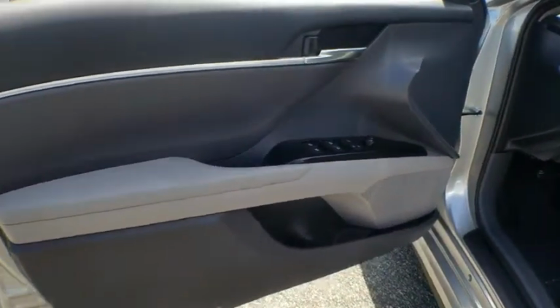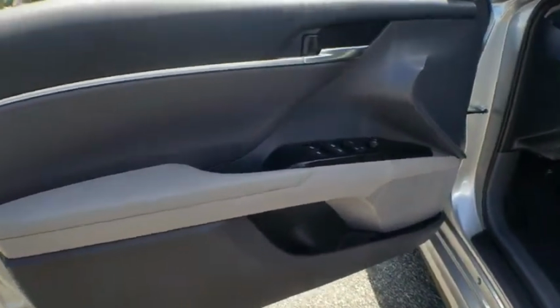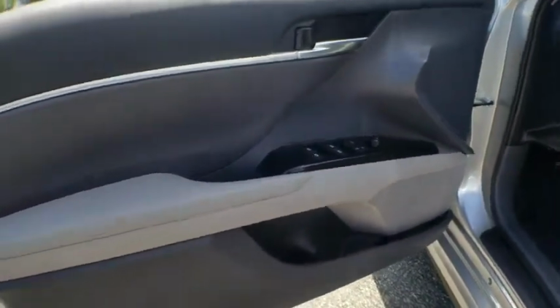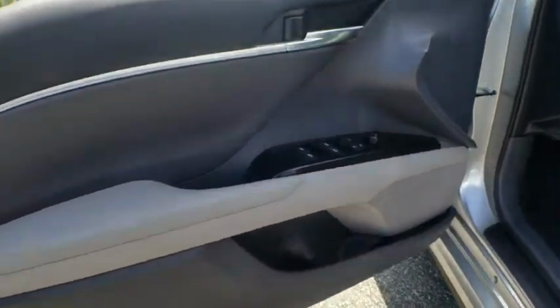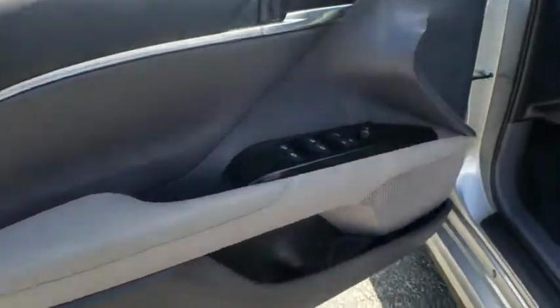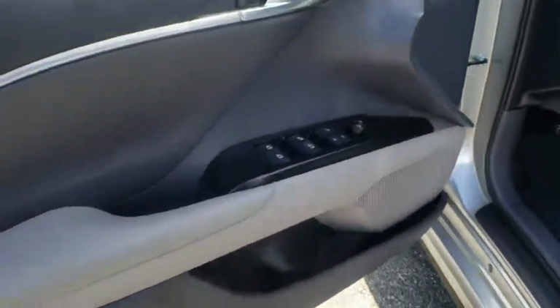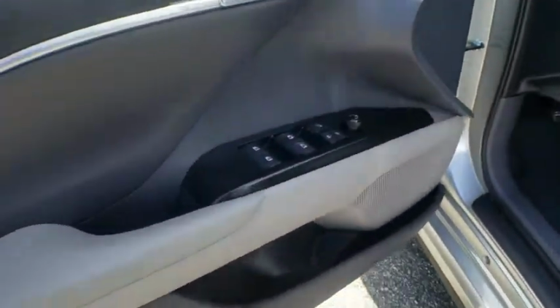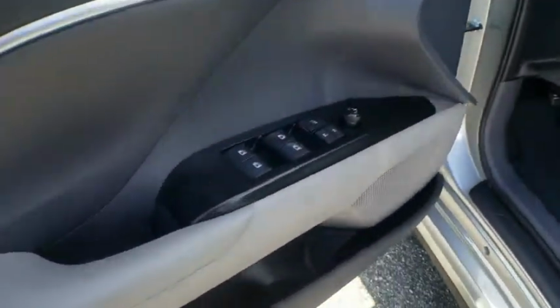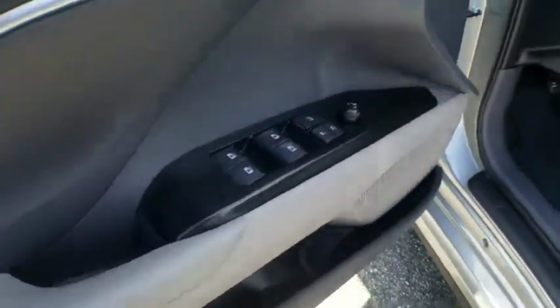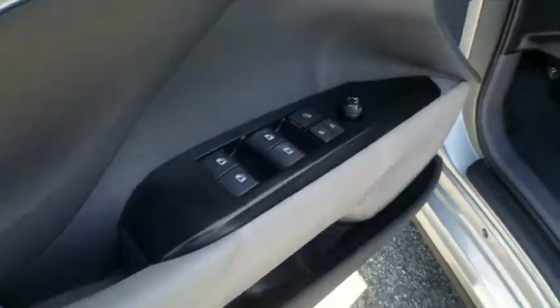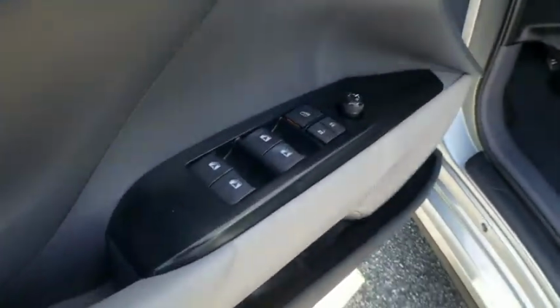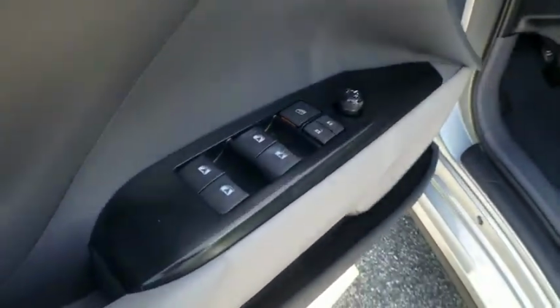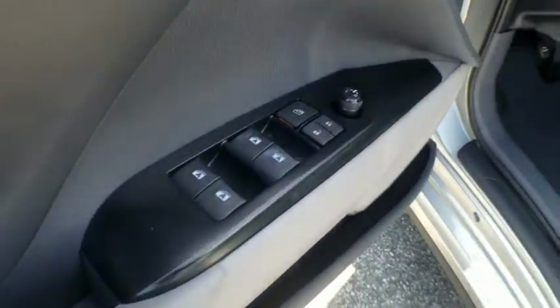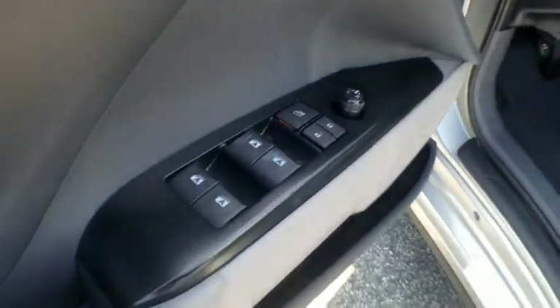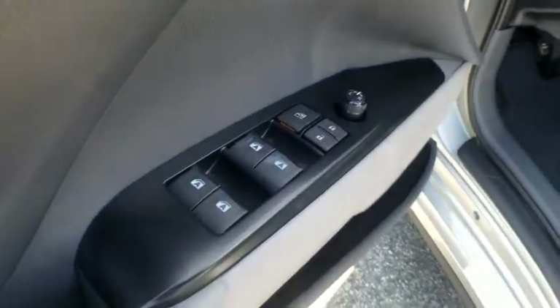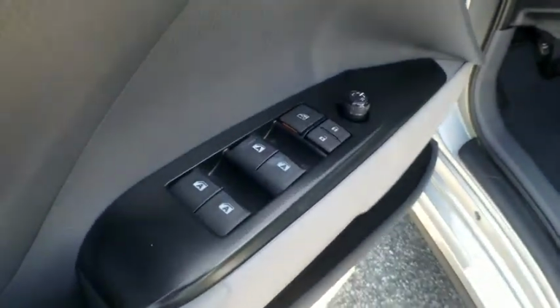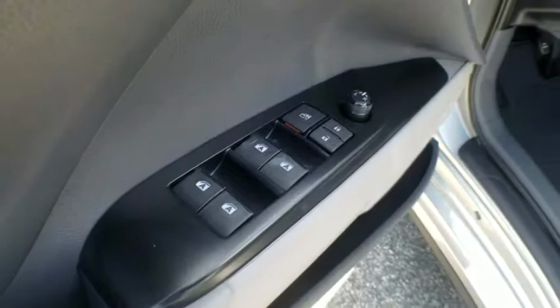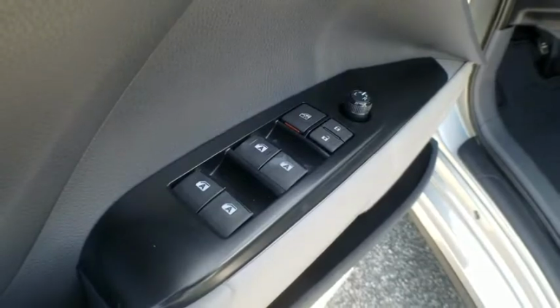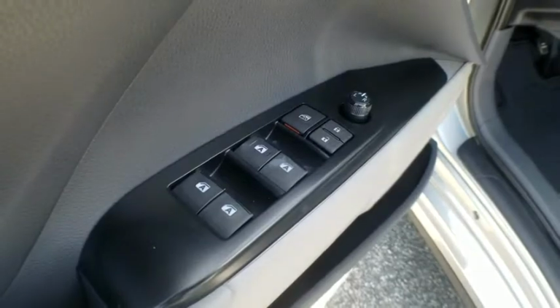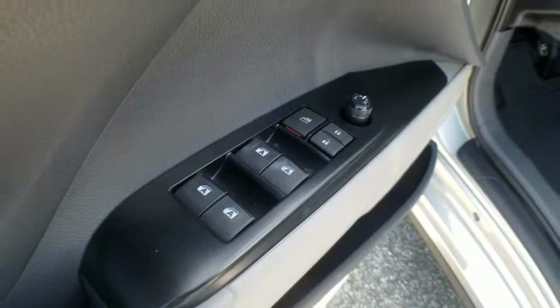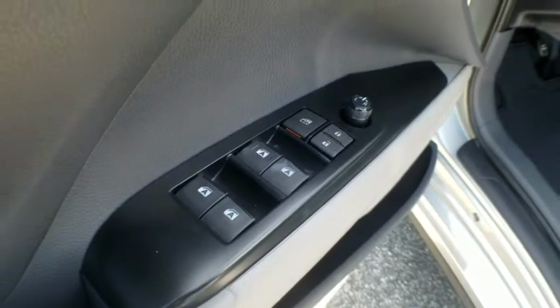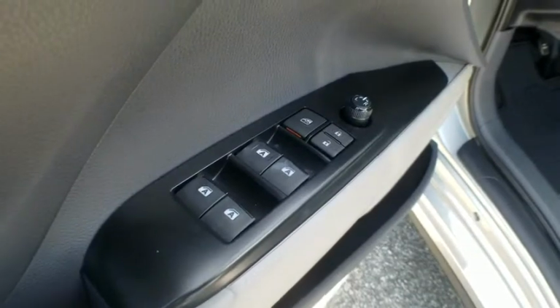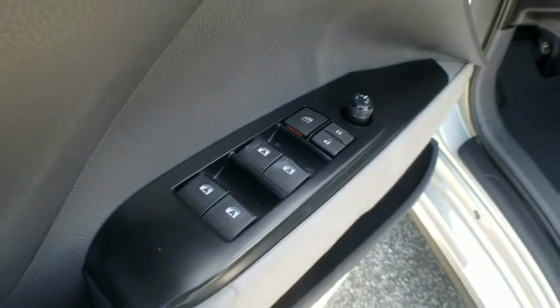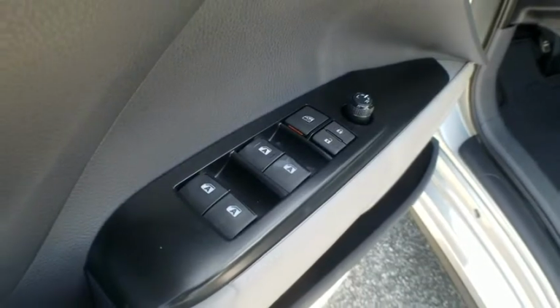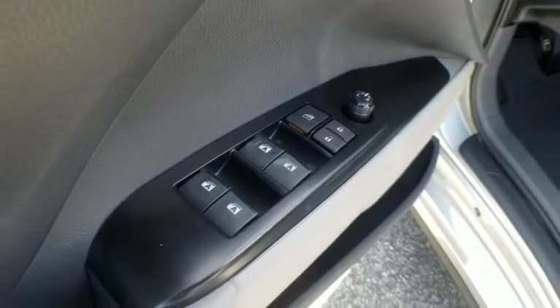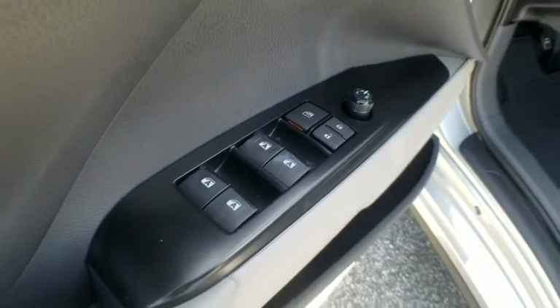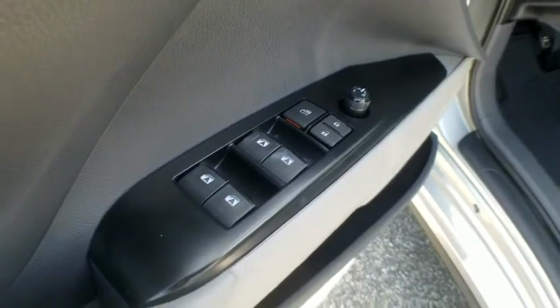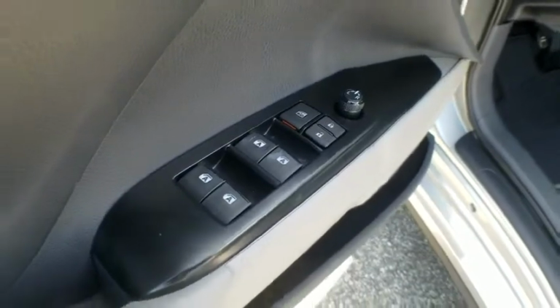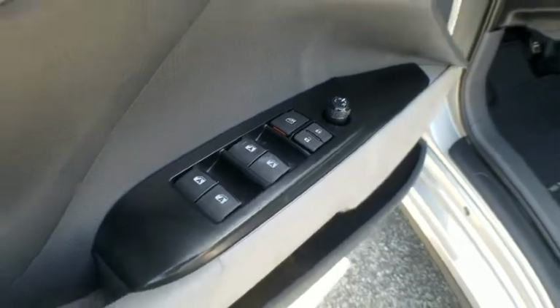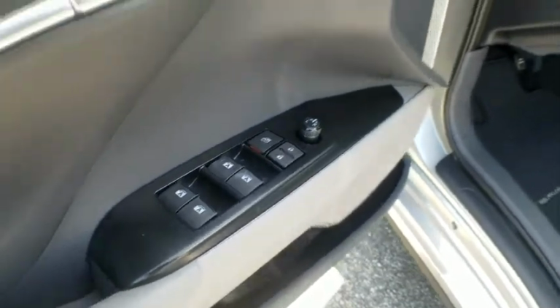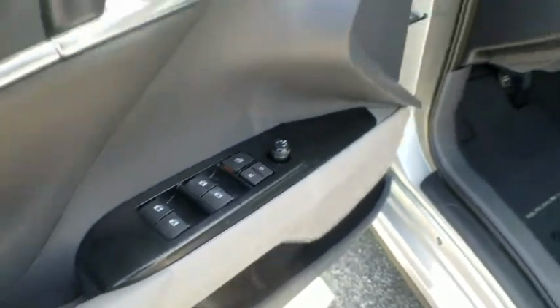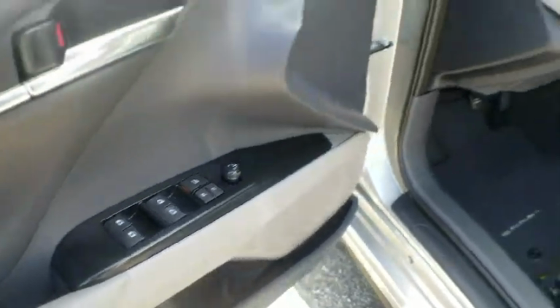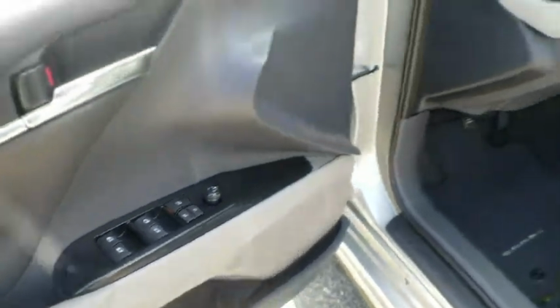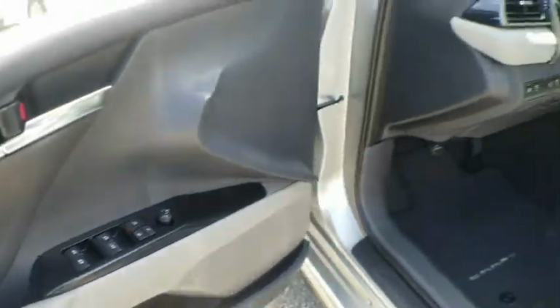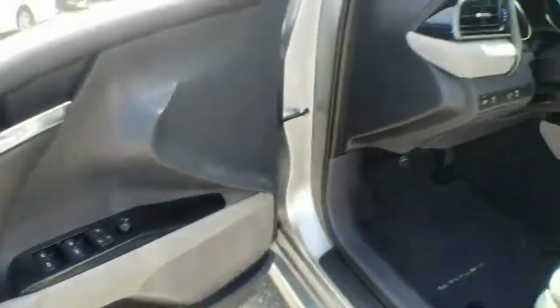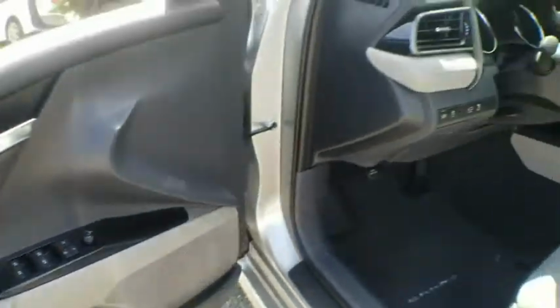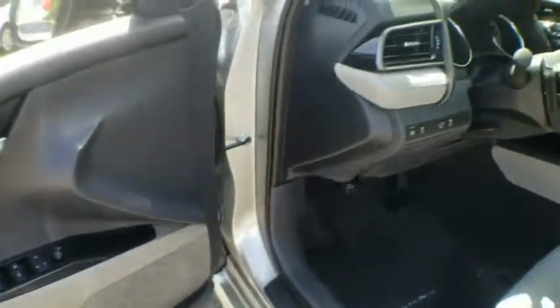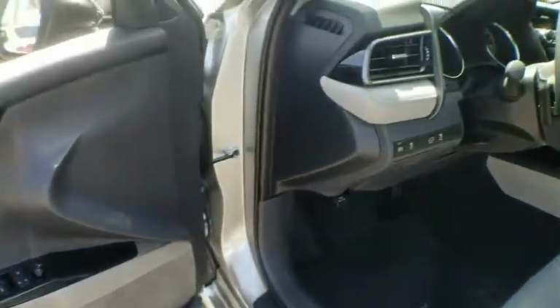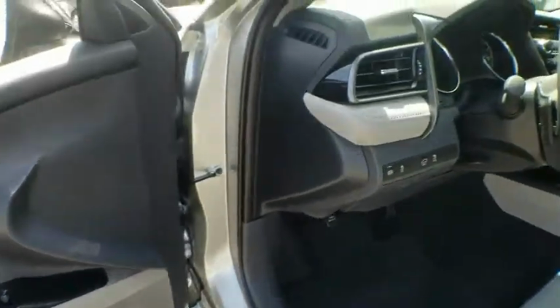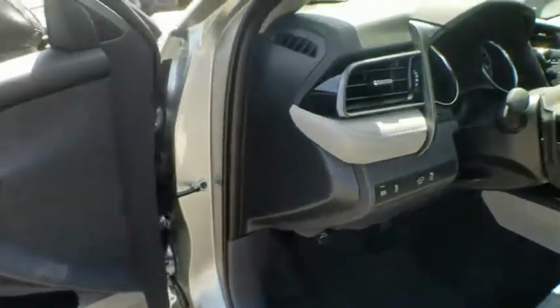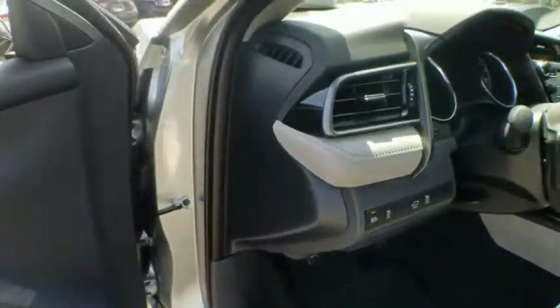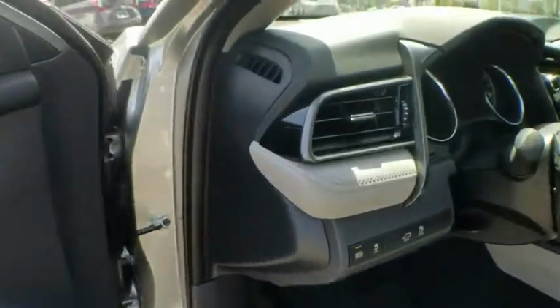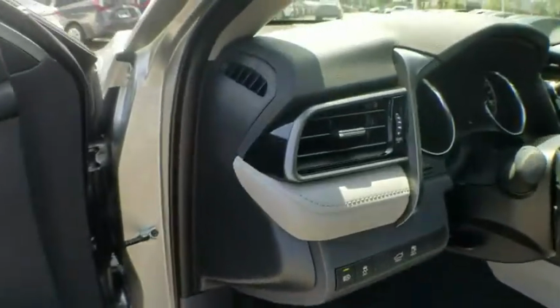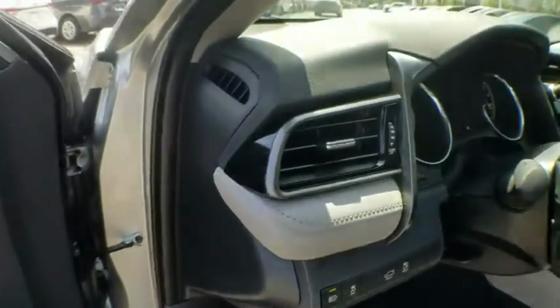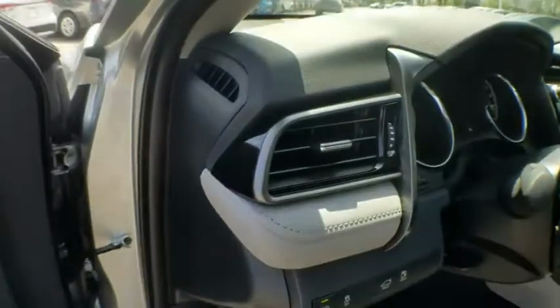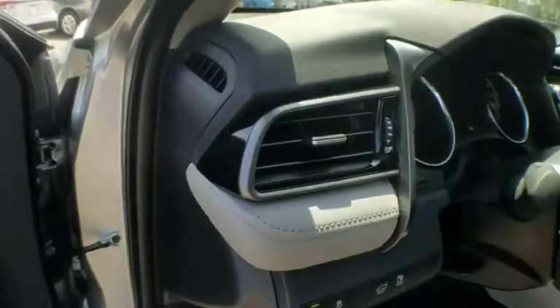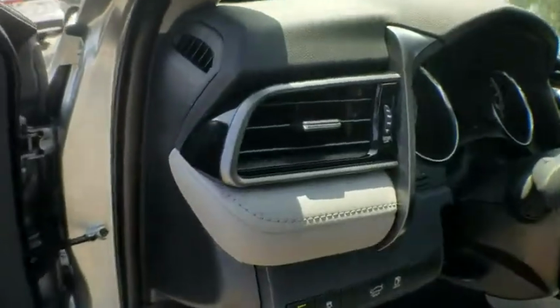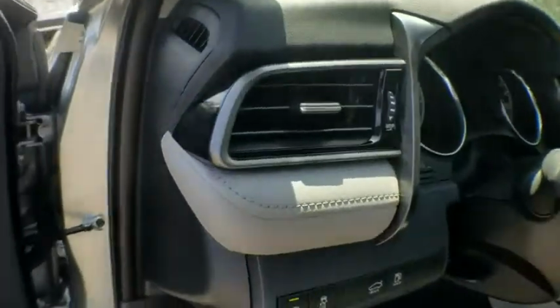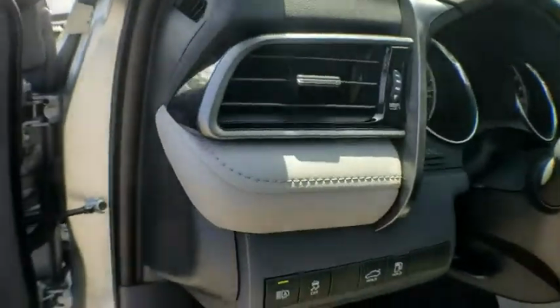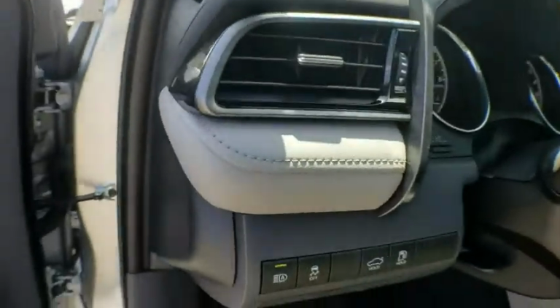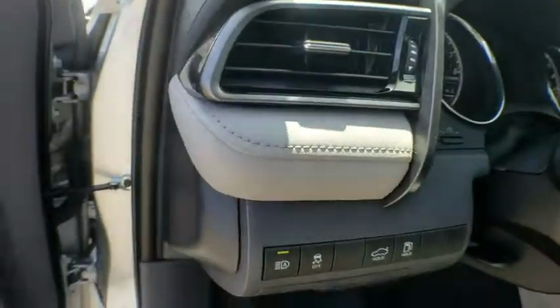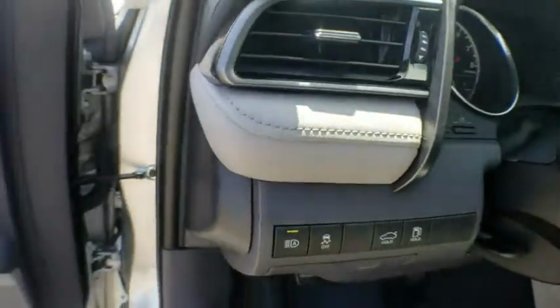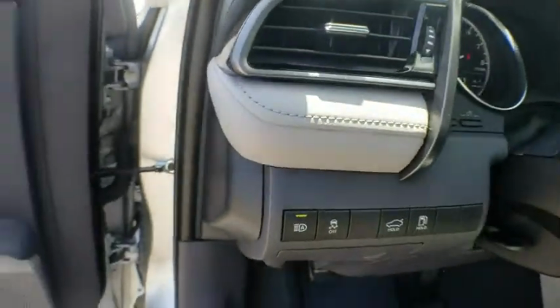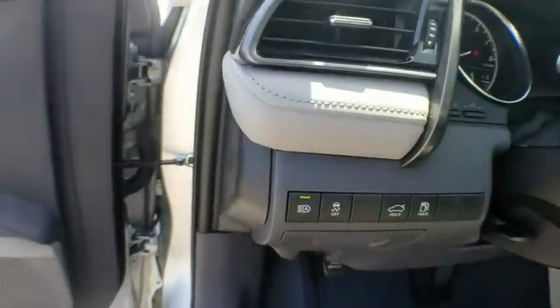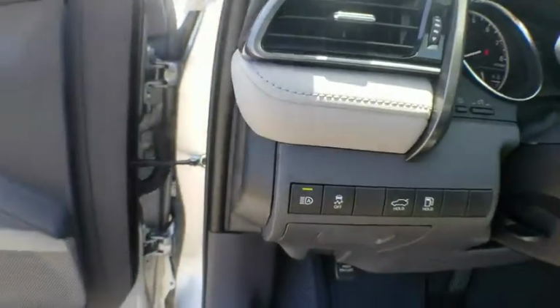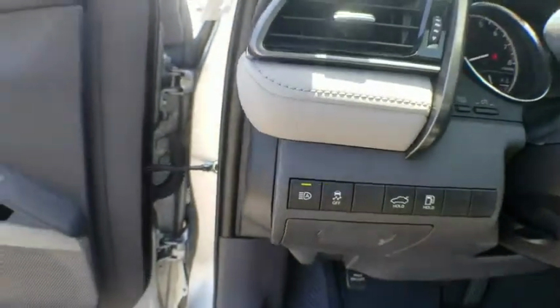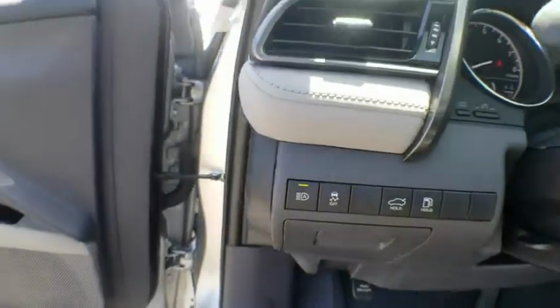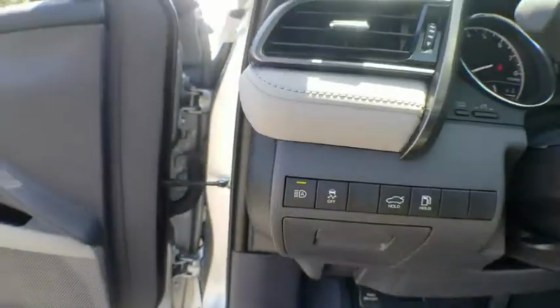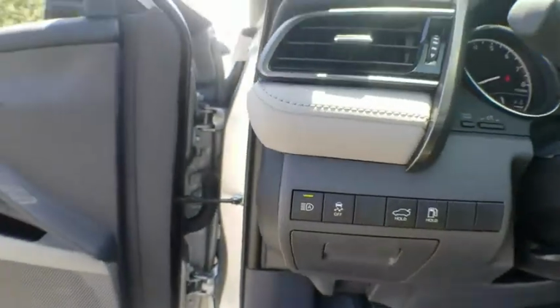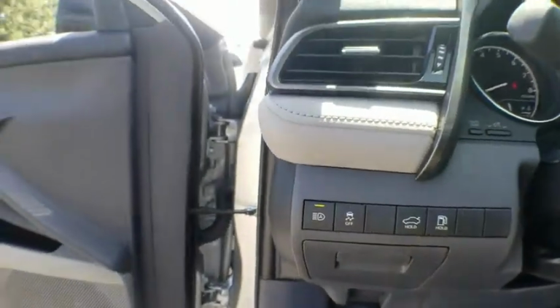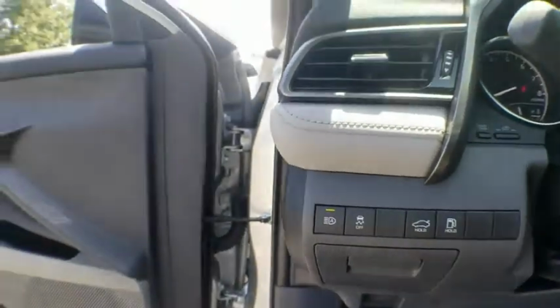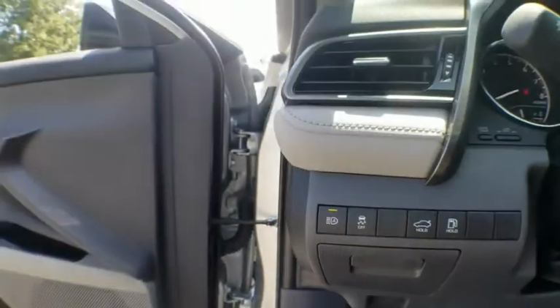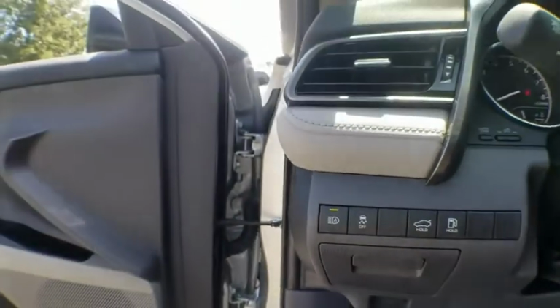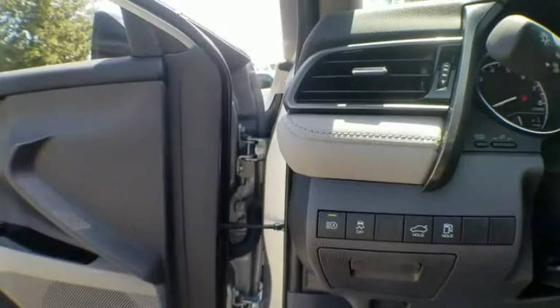Power driver seat. Front bucket seat. Front reading lamp. Tilt steering wheel. Driver vanity mirror. Your new ride is just a phone call away.